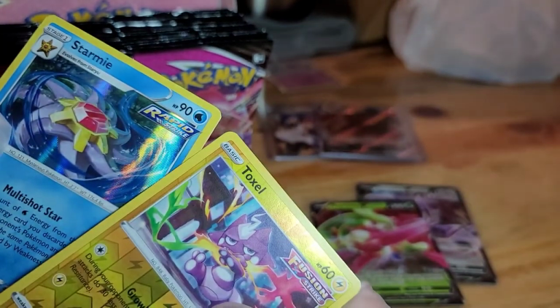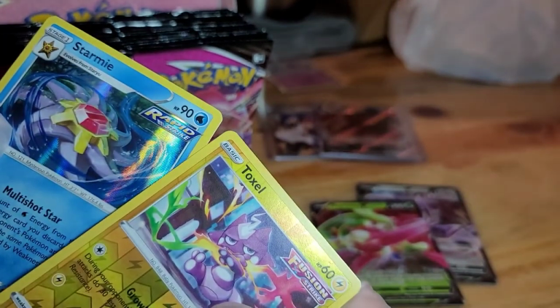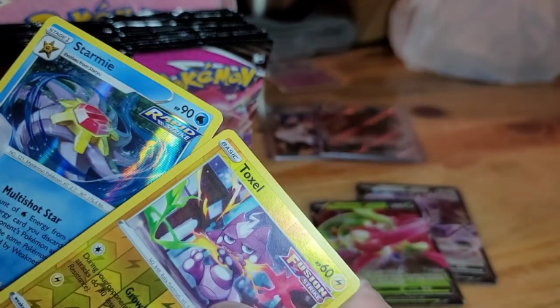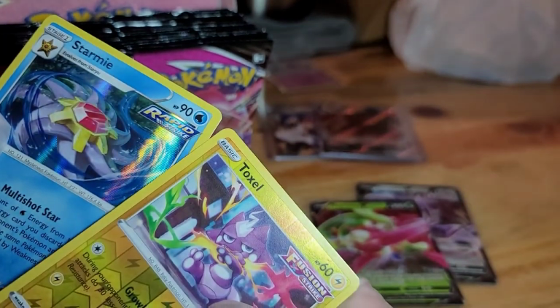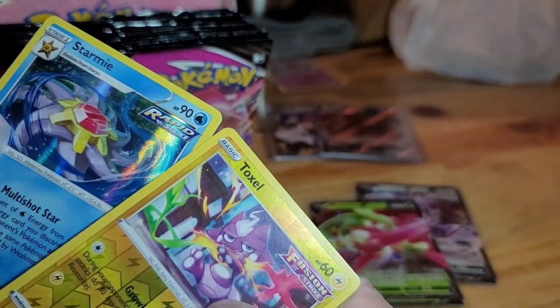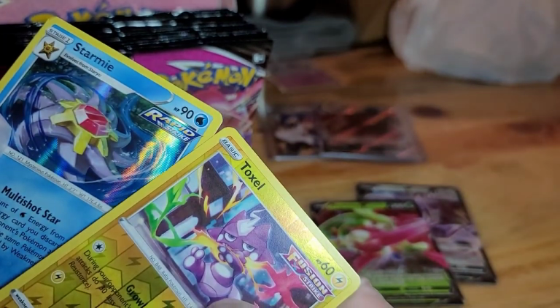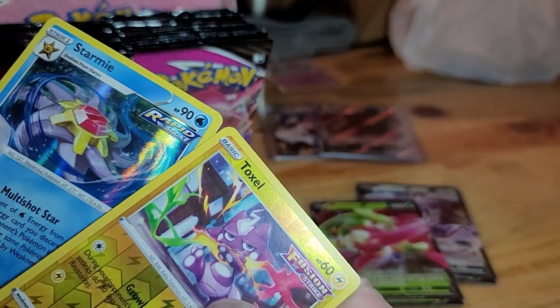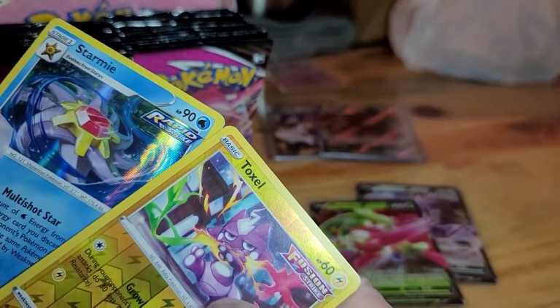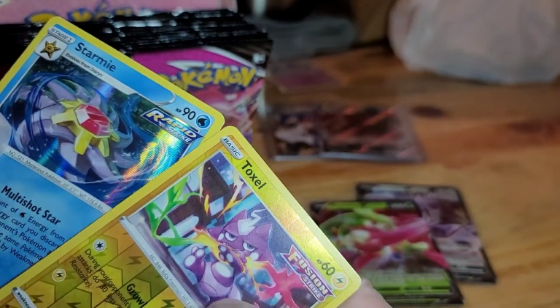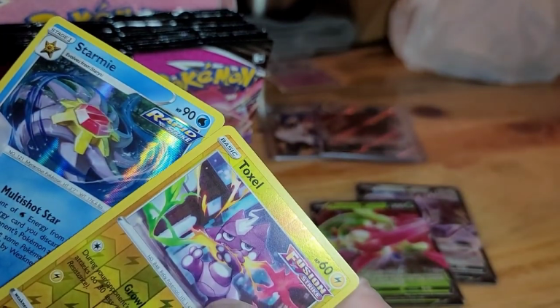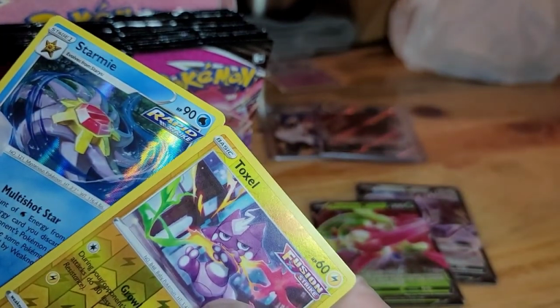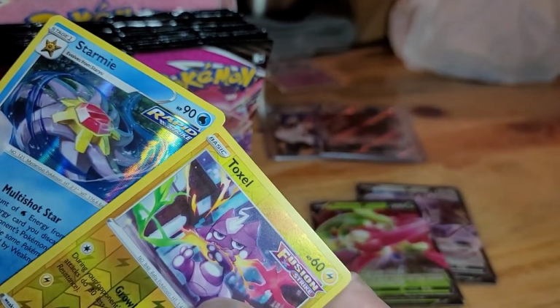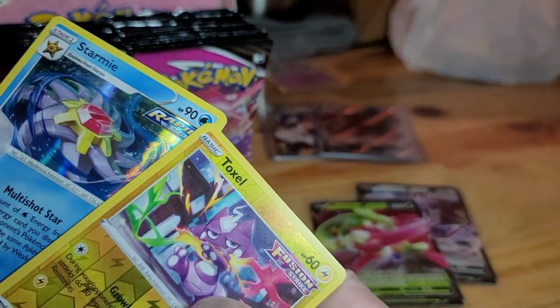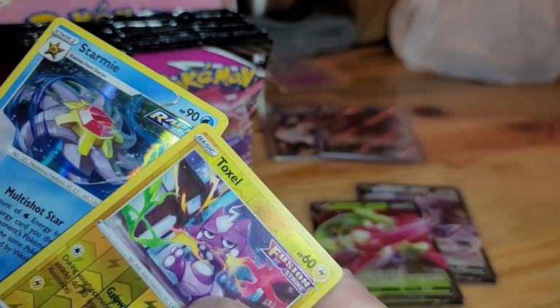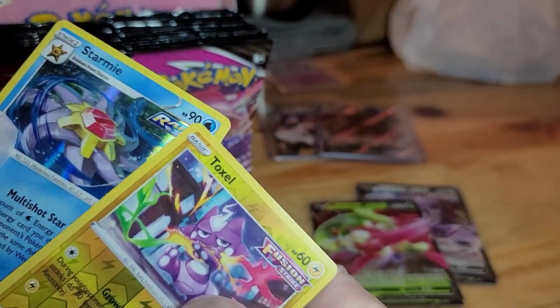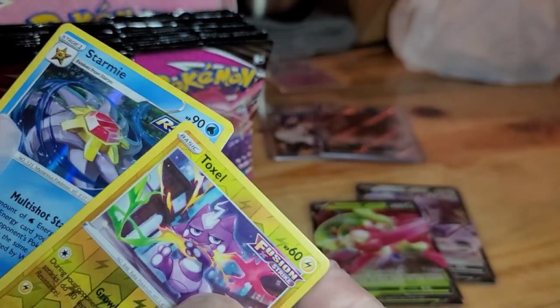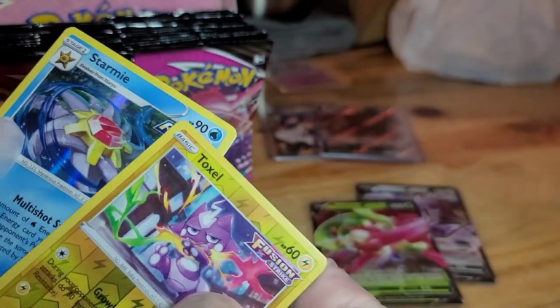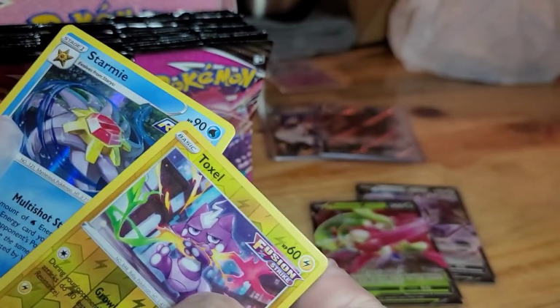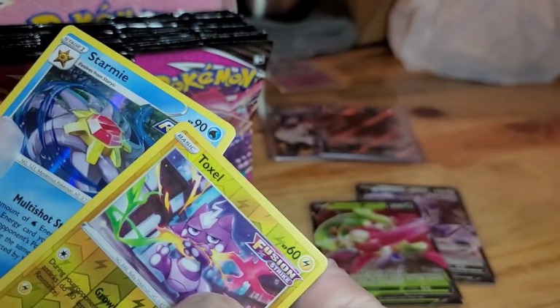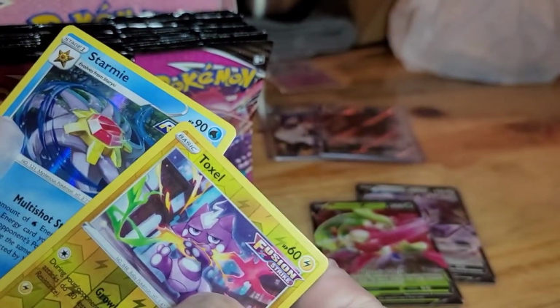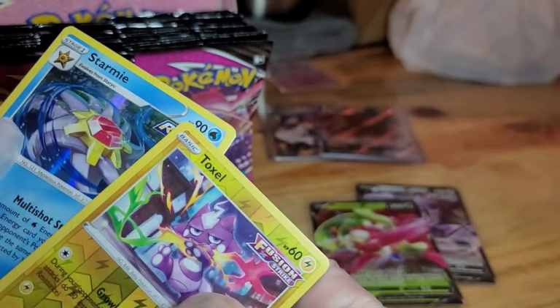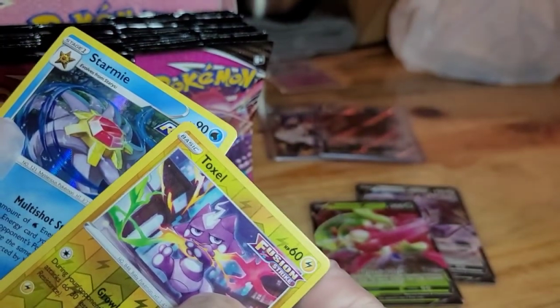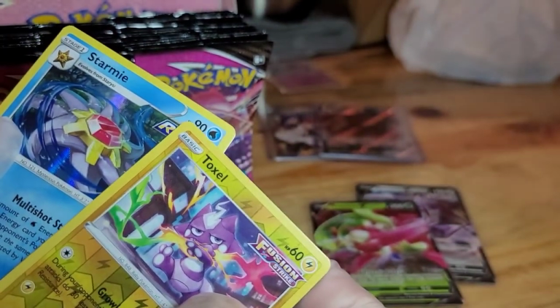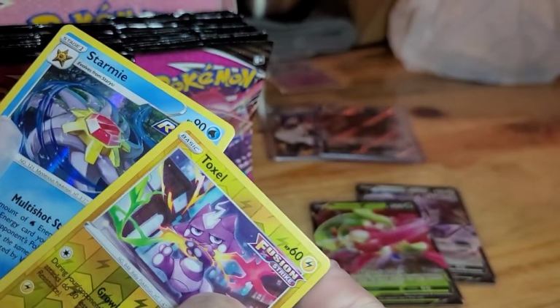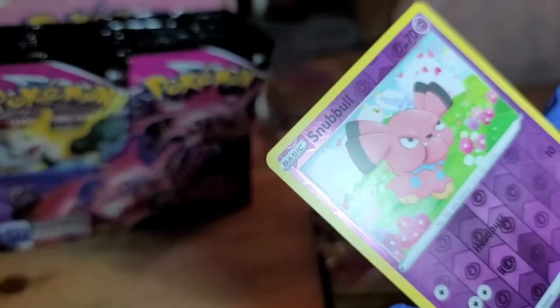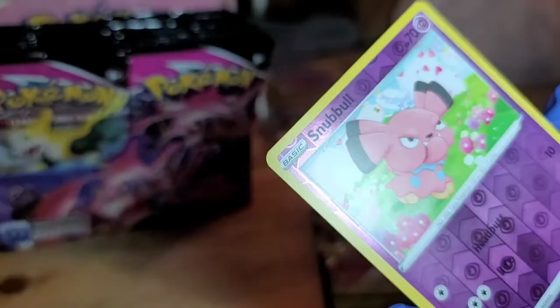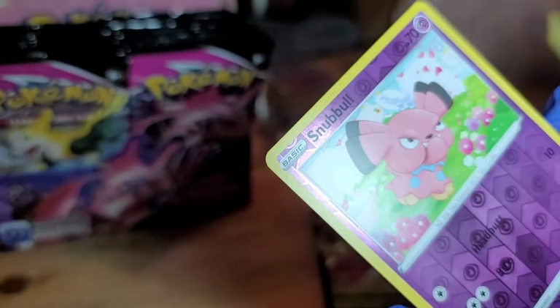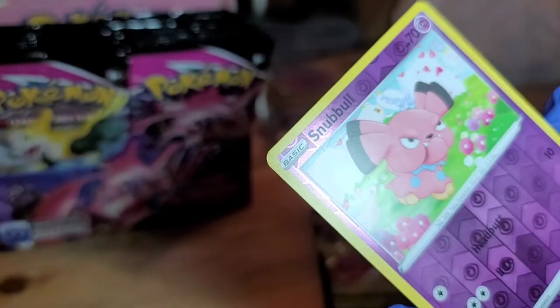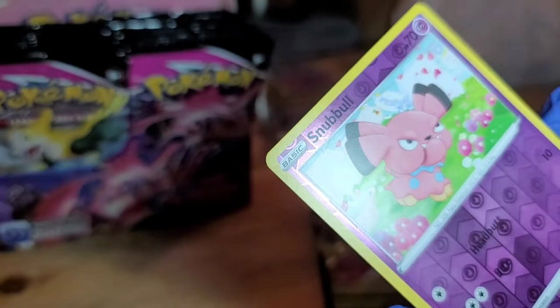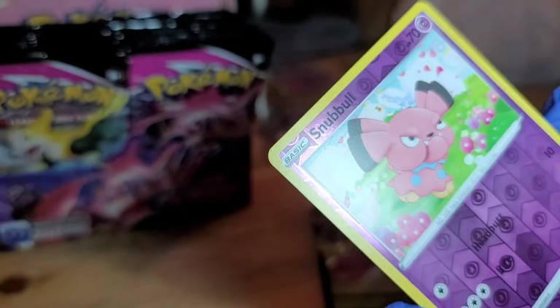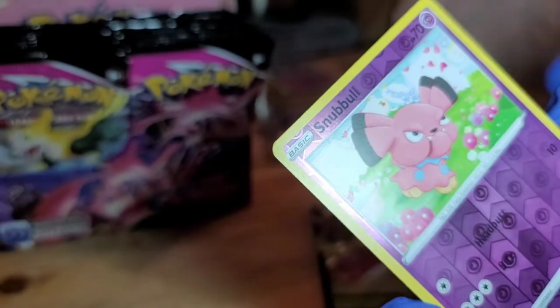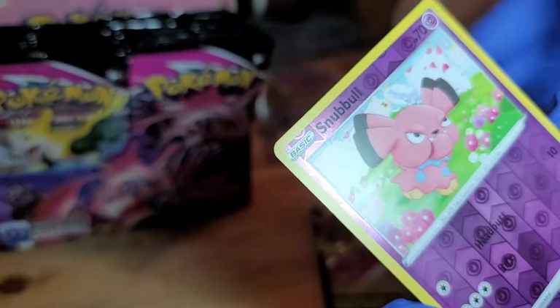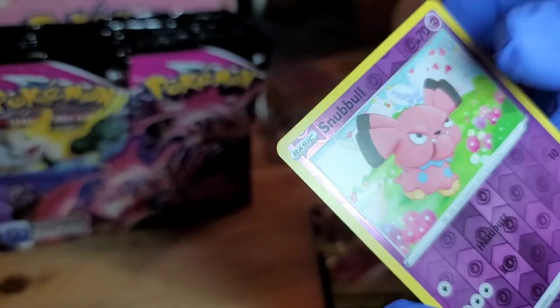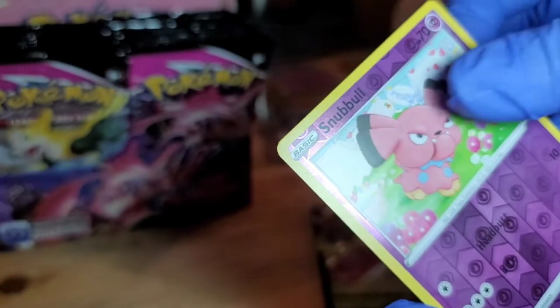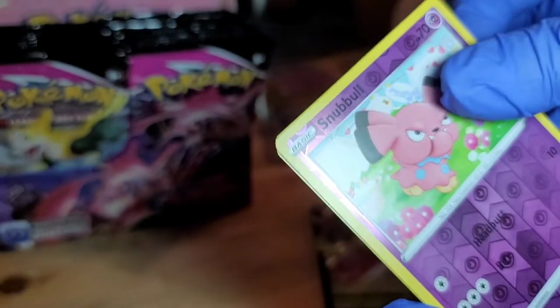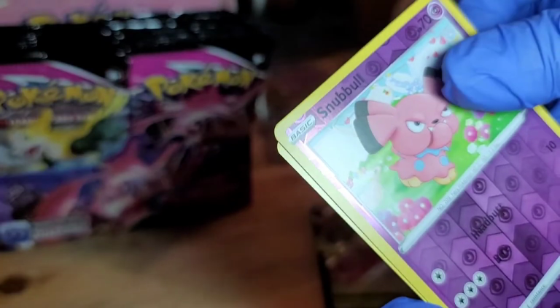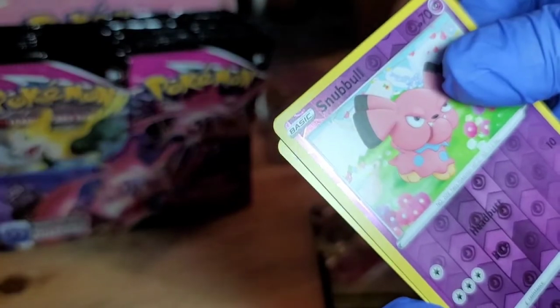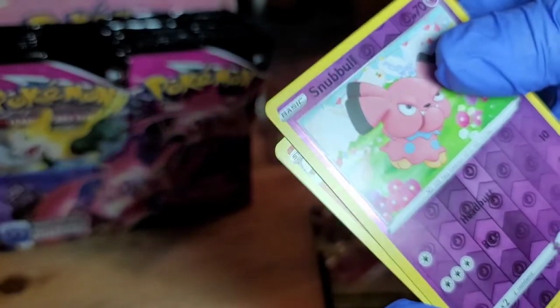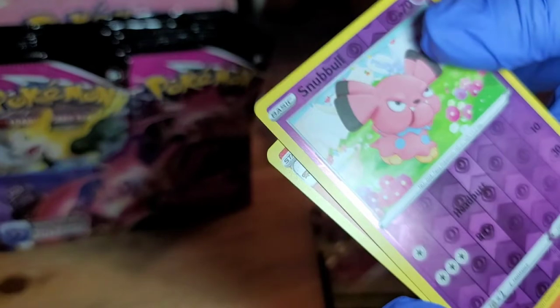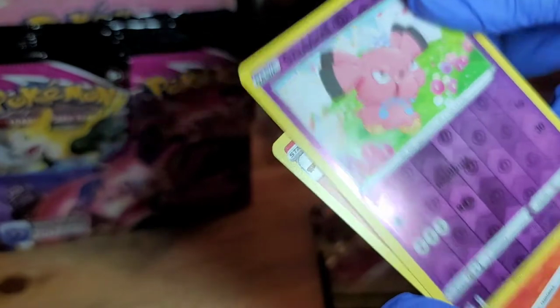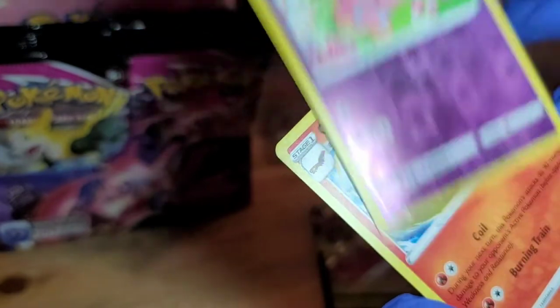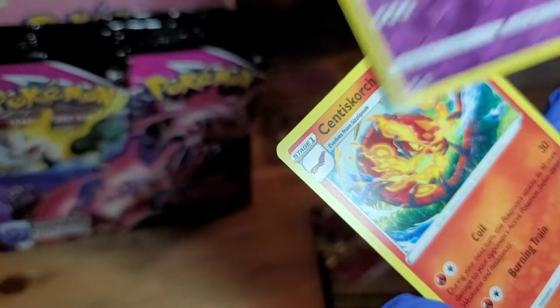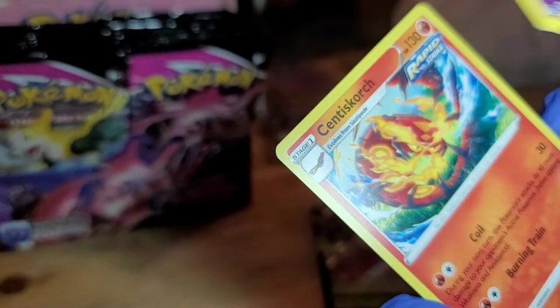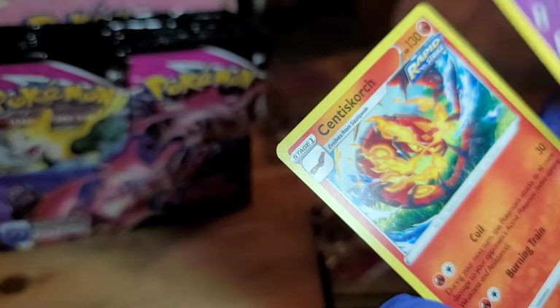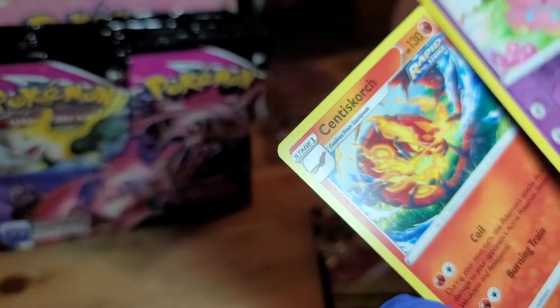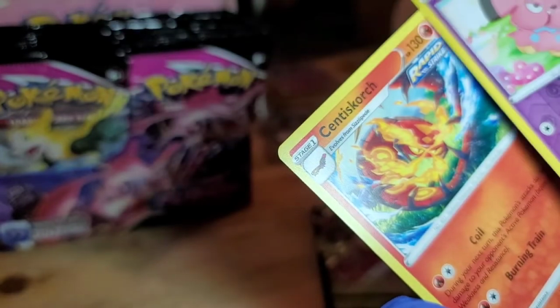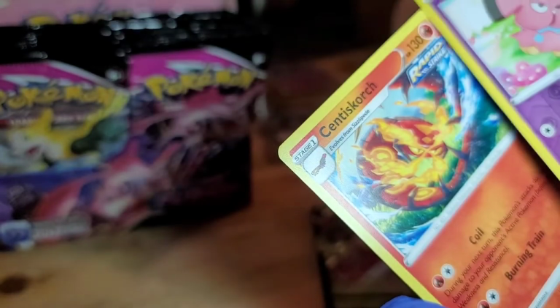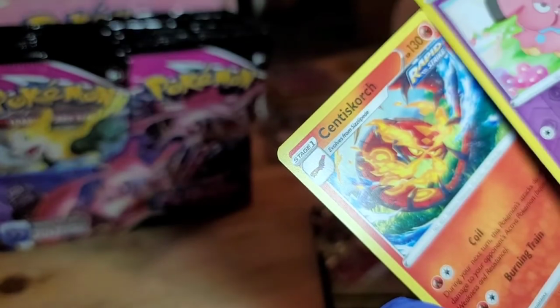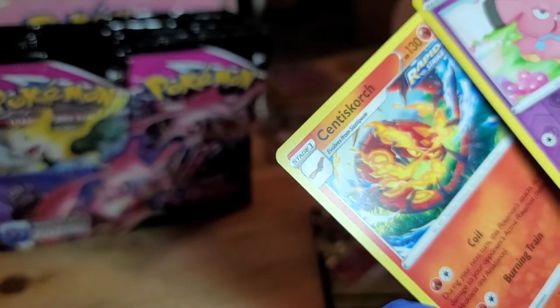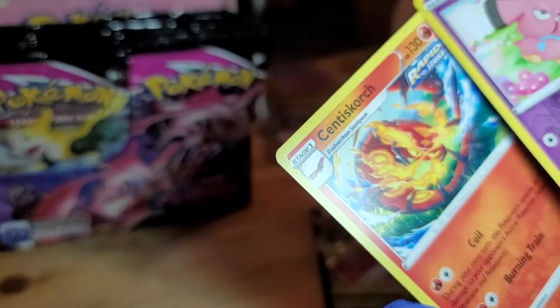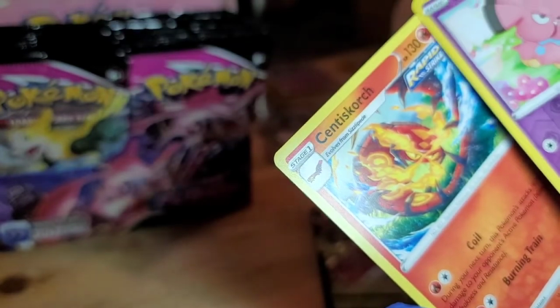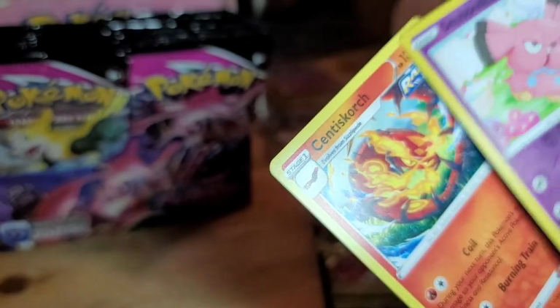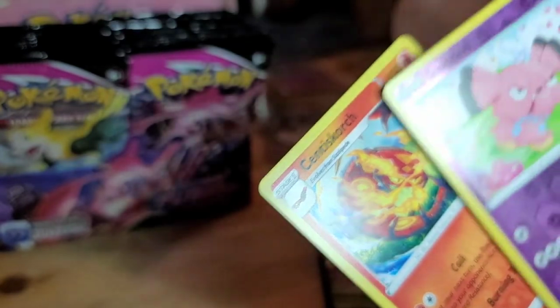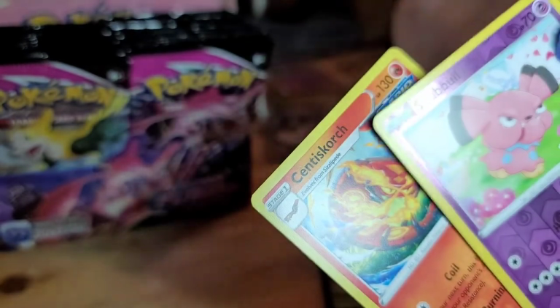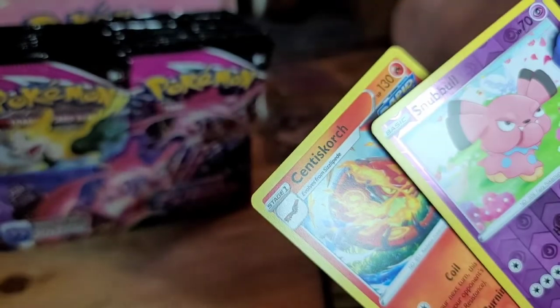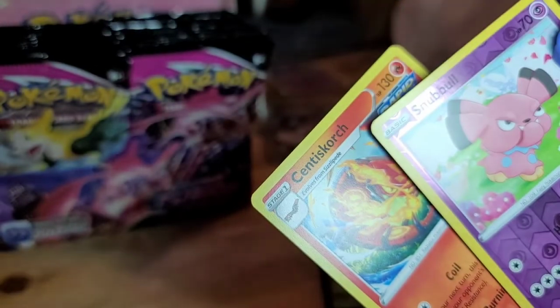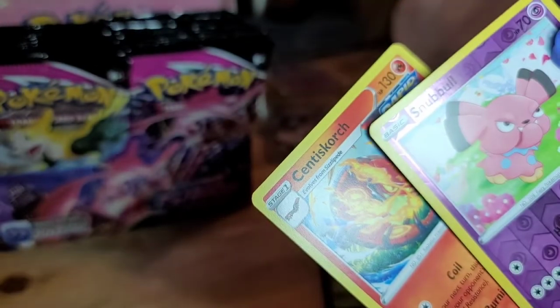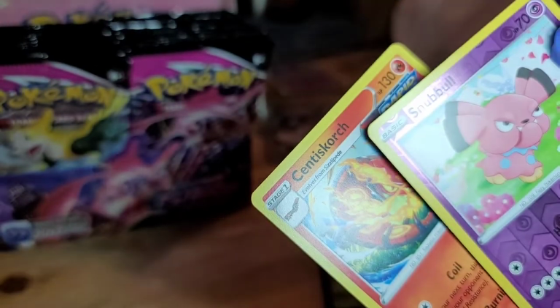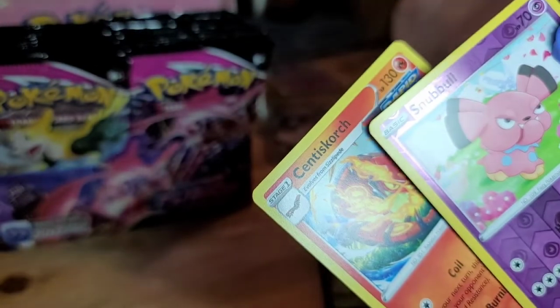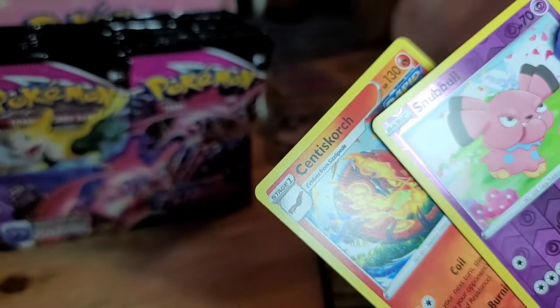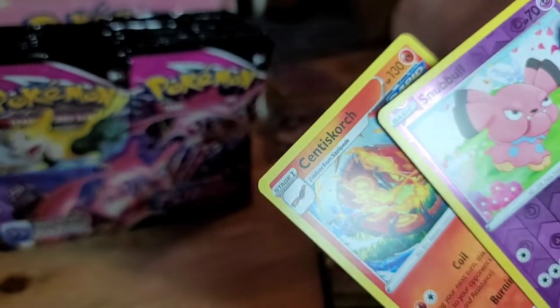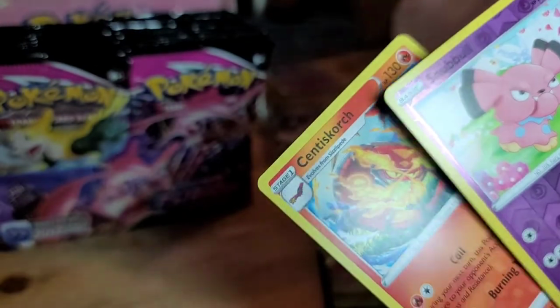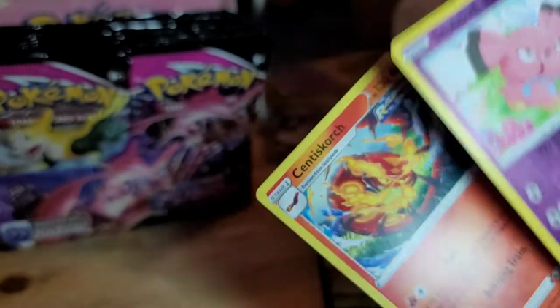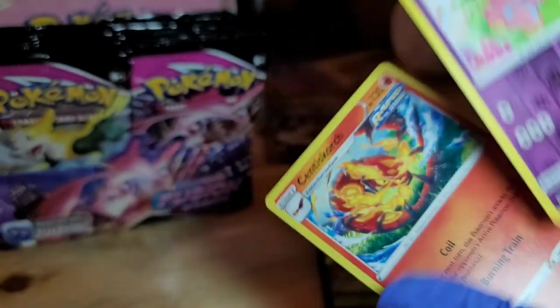Toxel and a Starmie, Rapid Strike, Snowball, and Centiskorch non-holo. Okay.